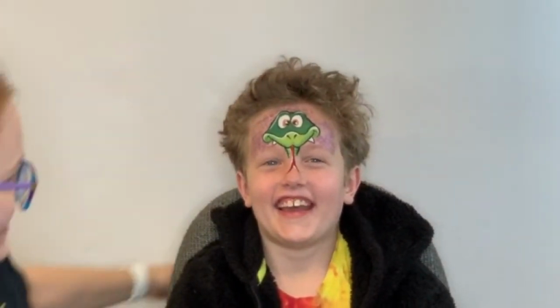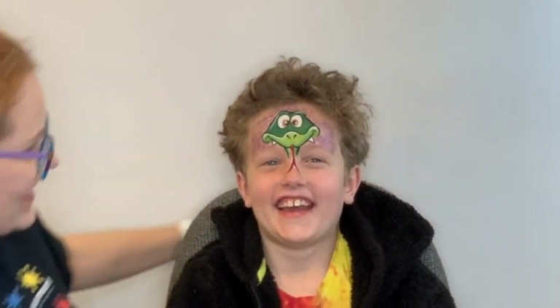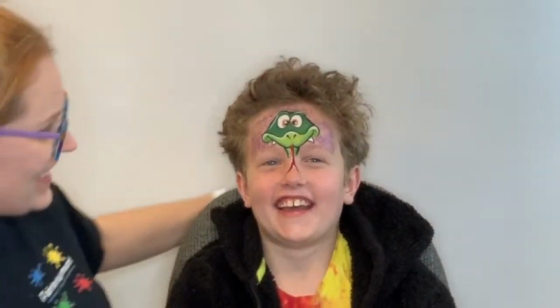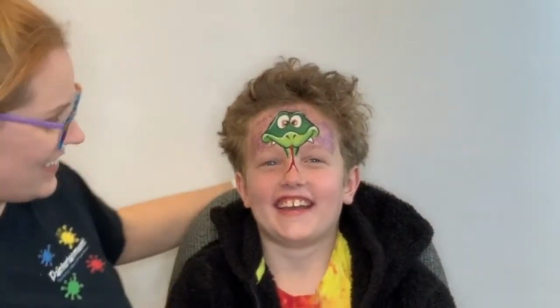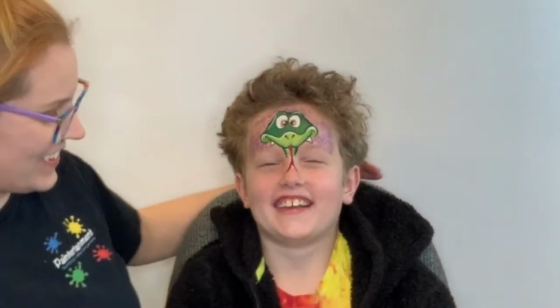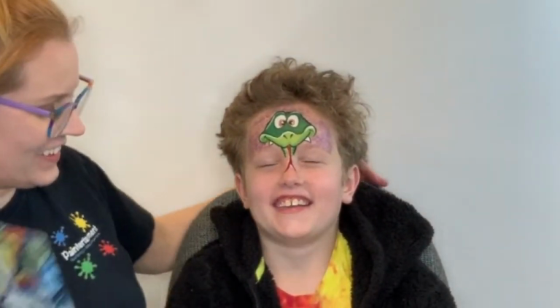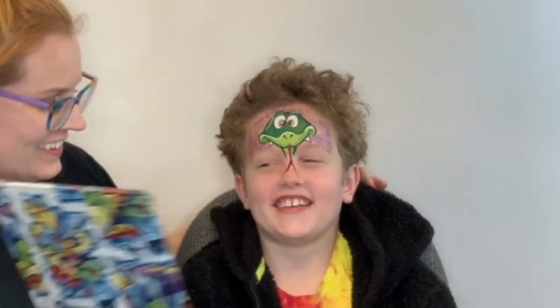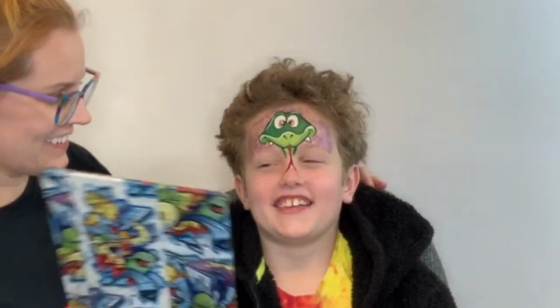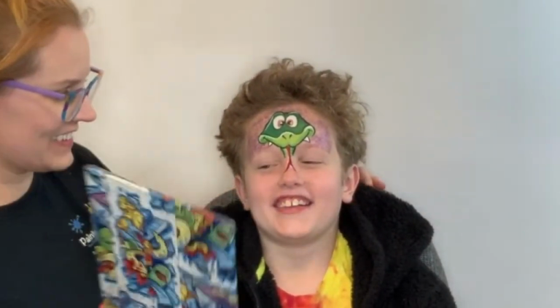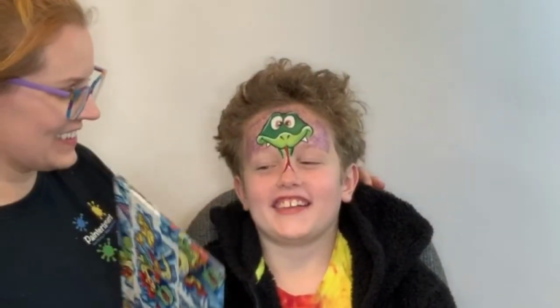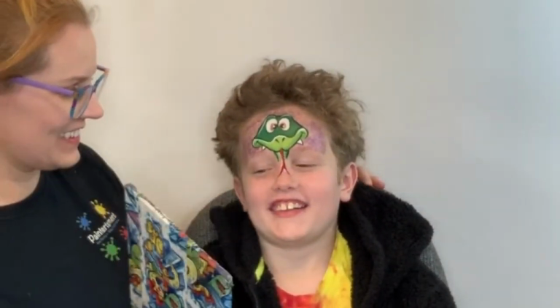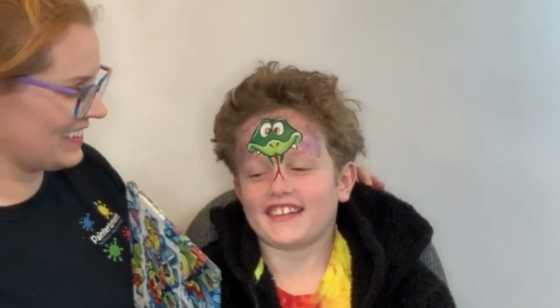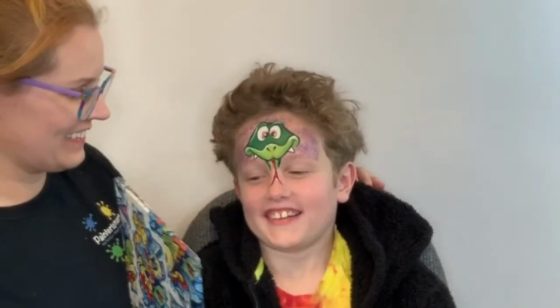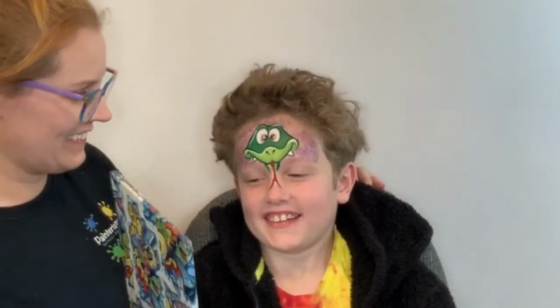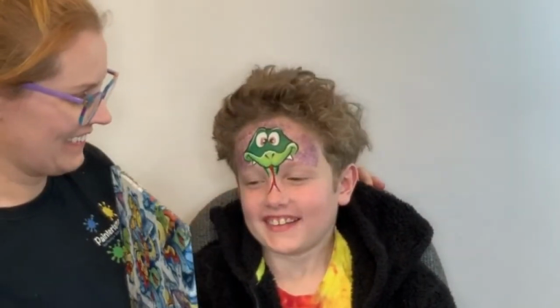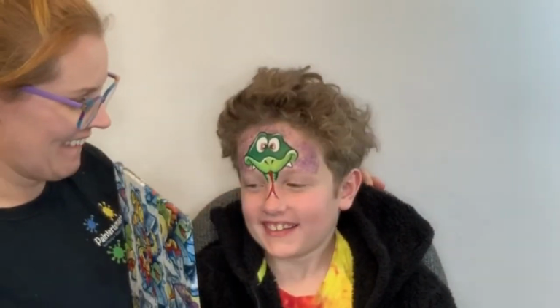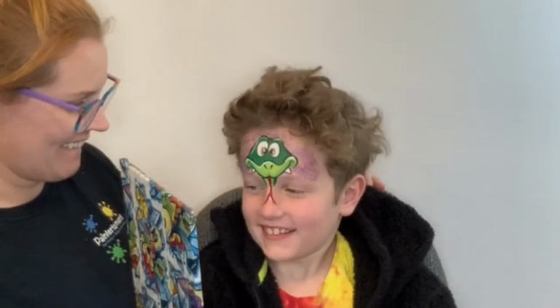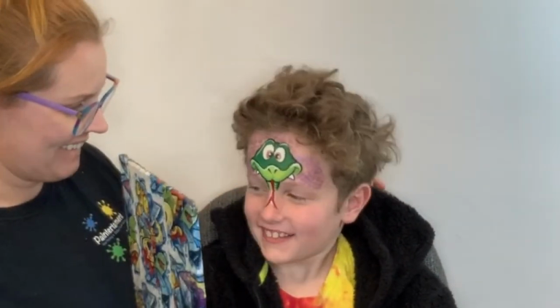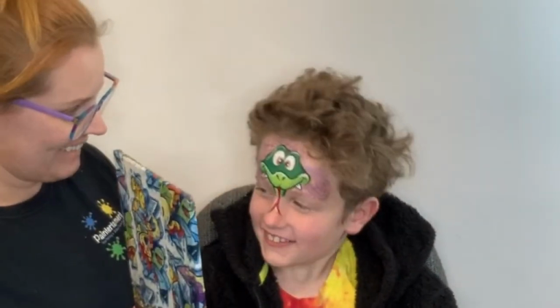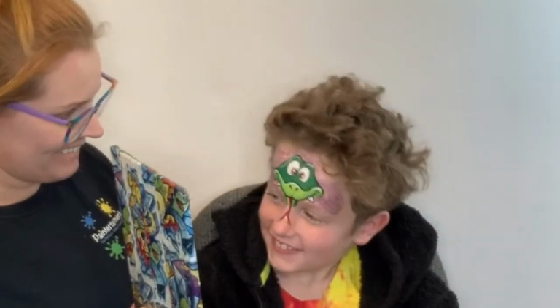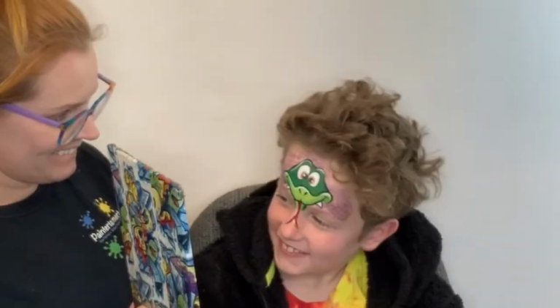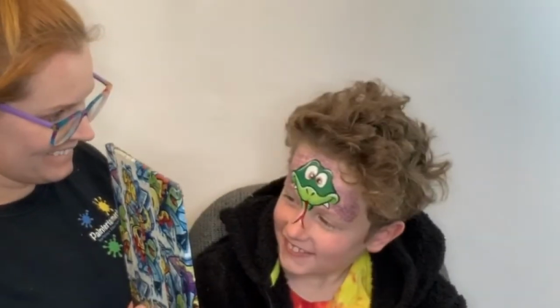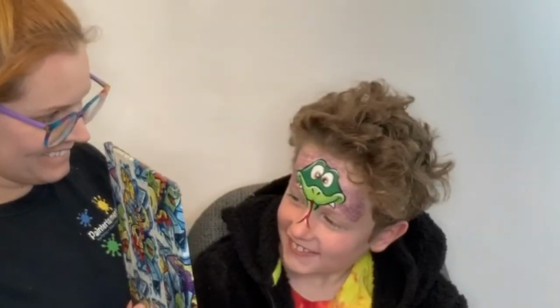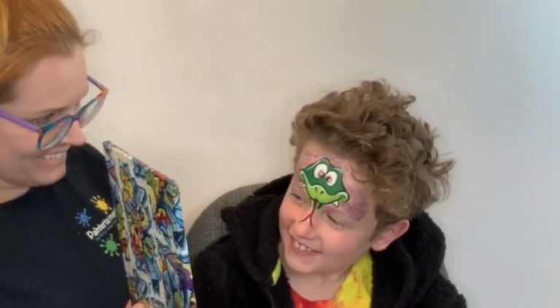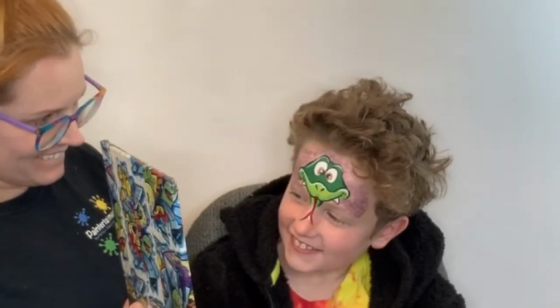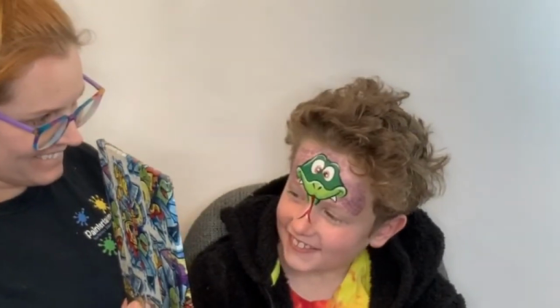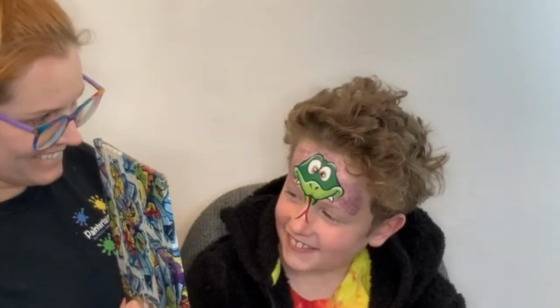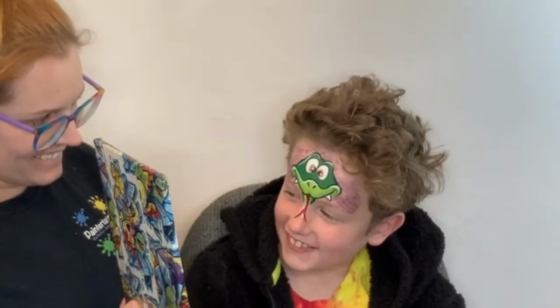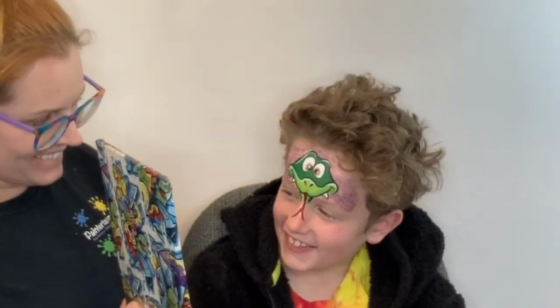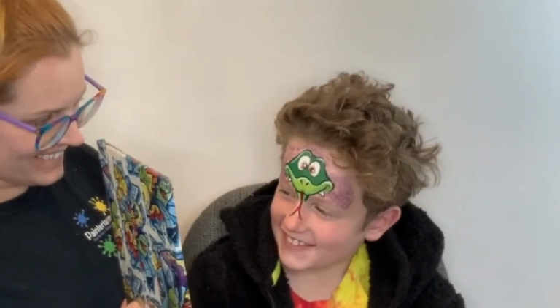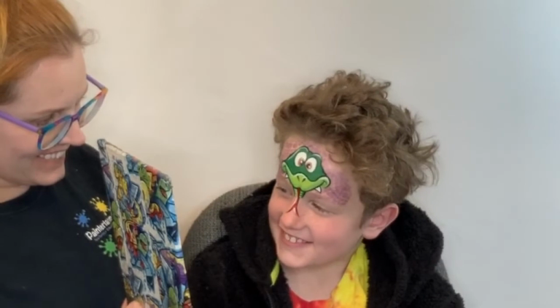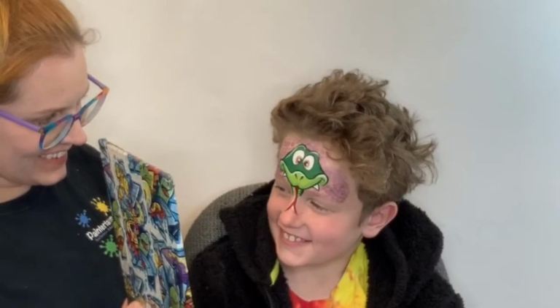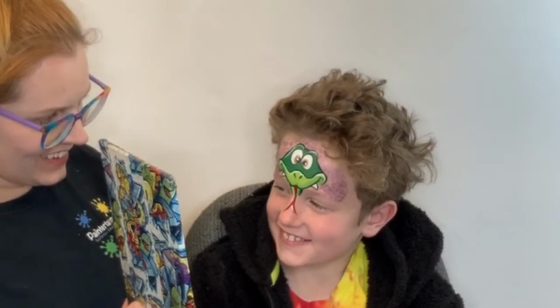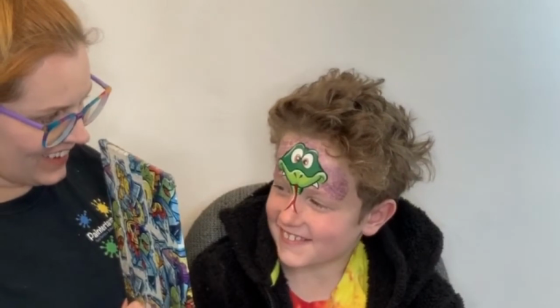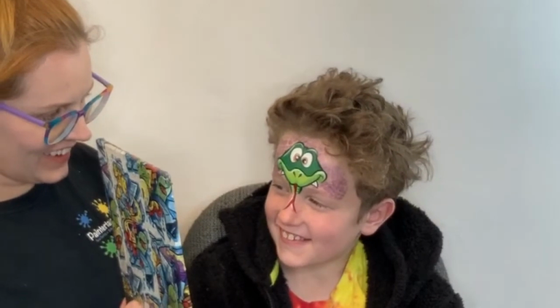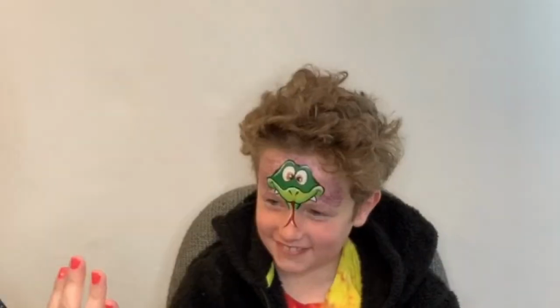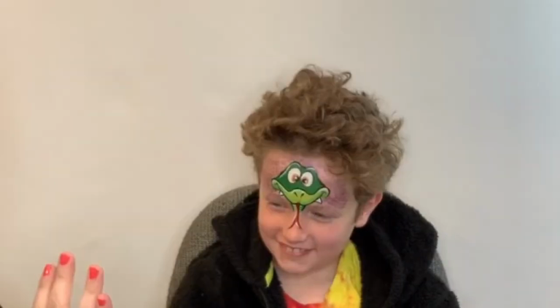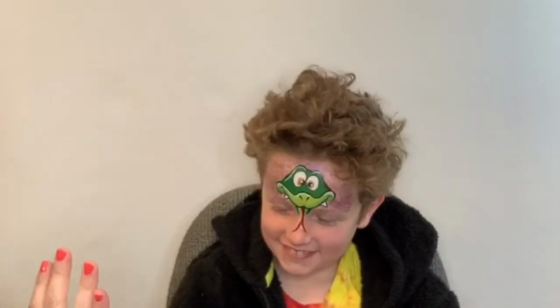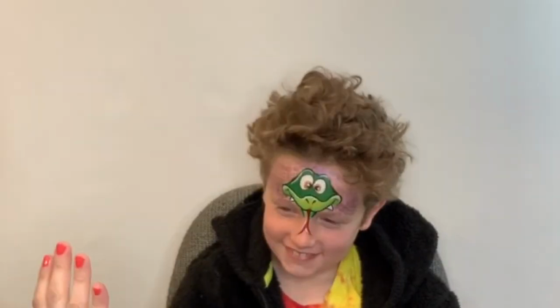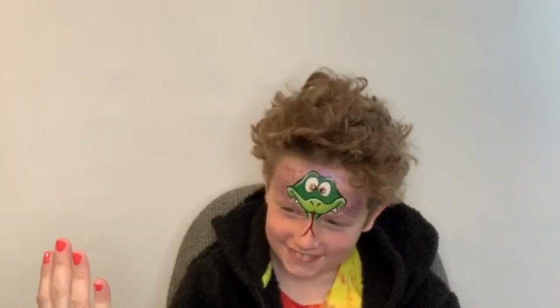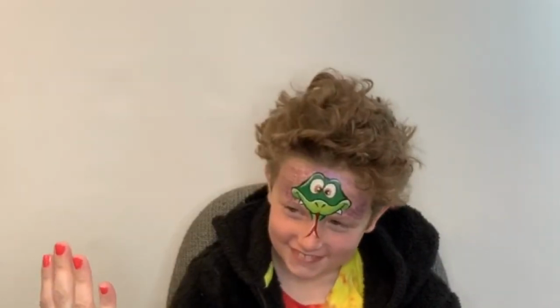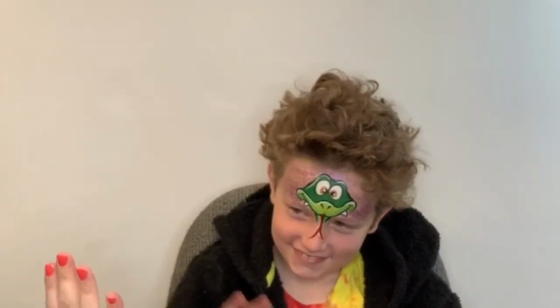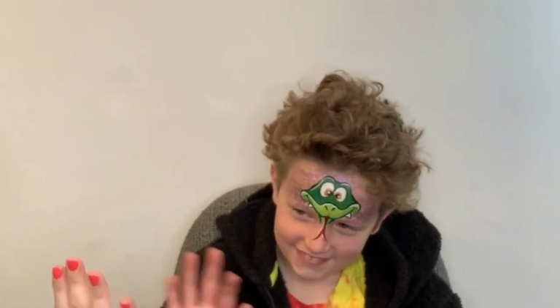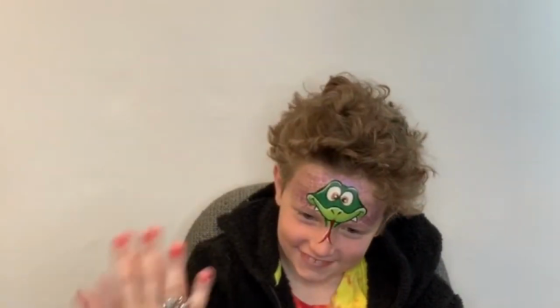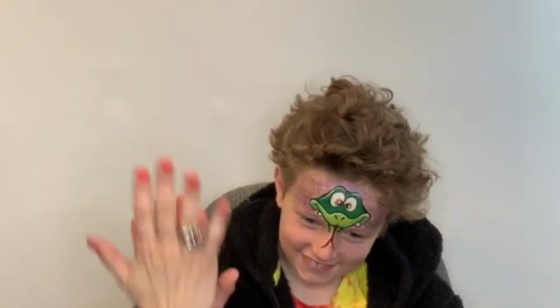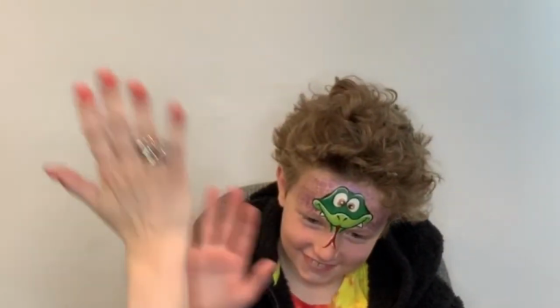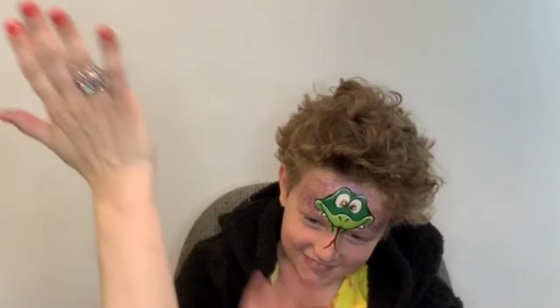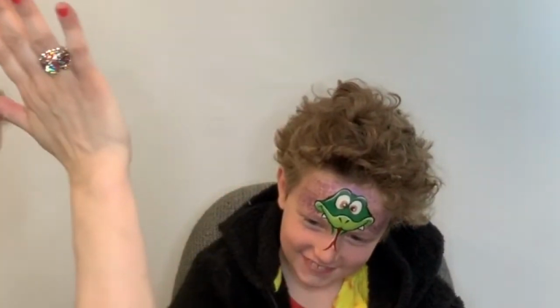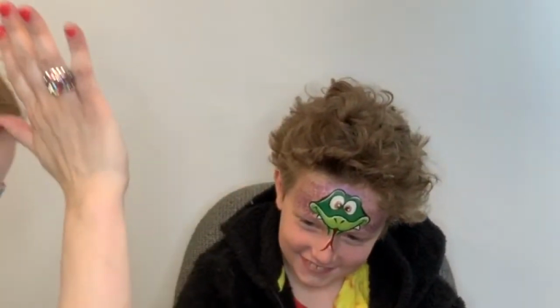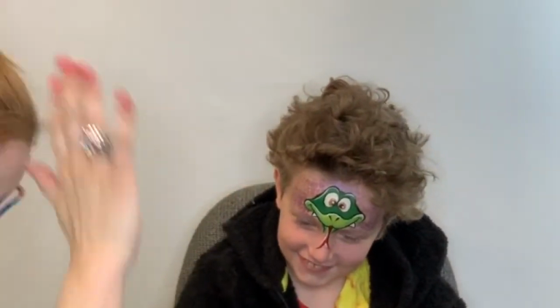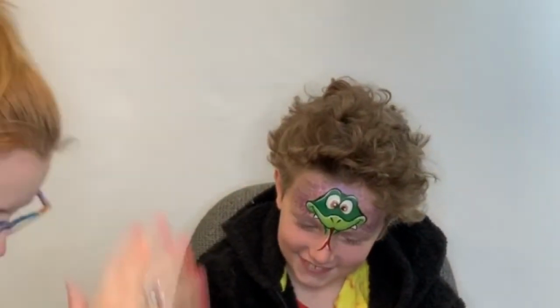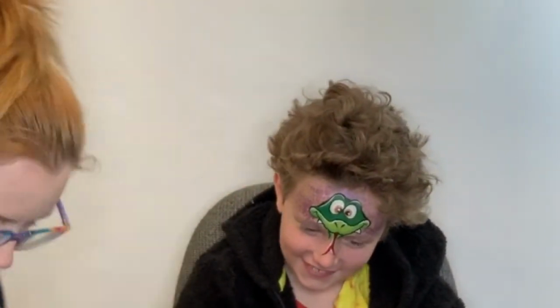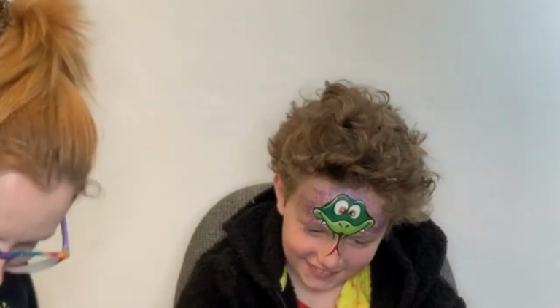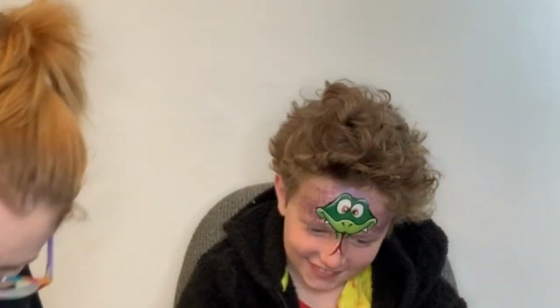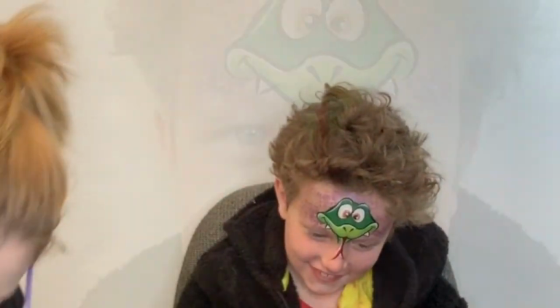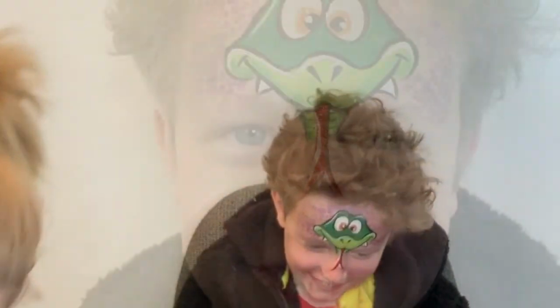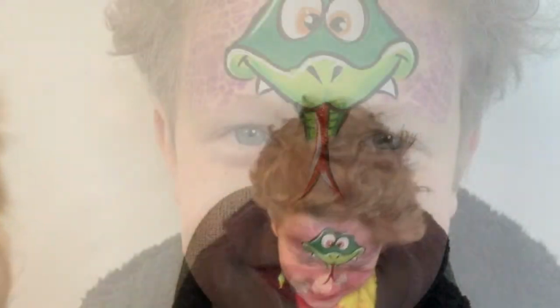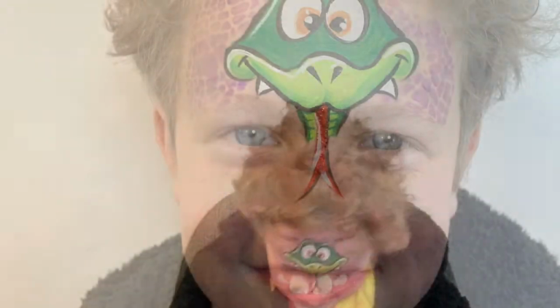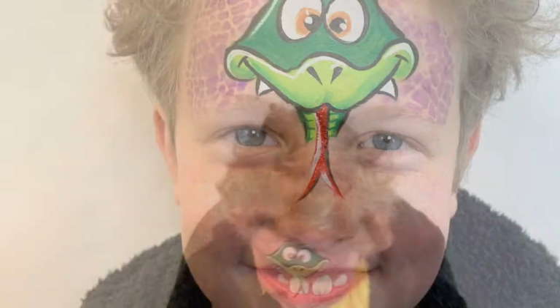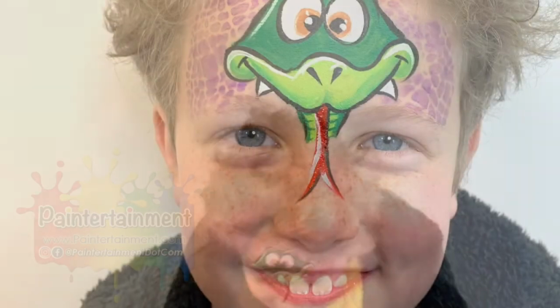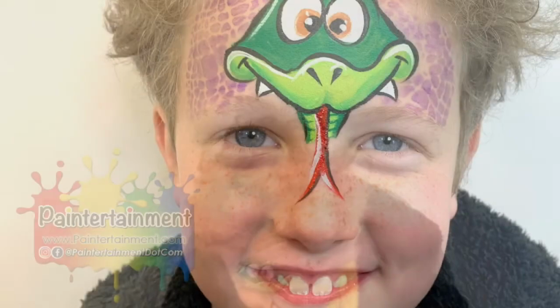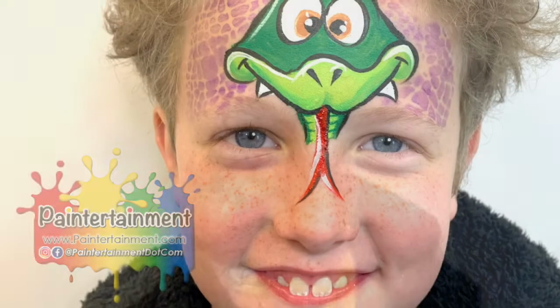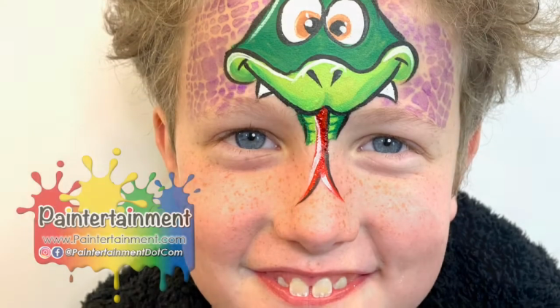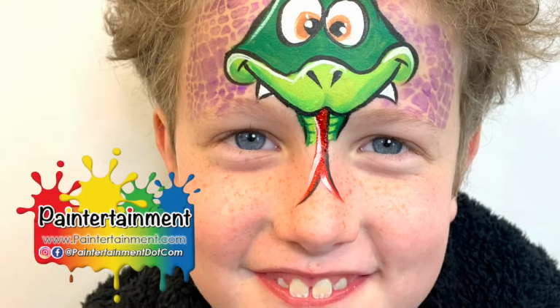Great job, Toby! Thanks for letting me paint you today — high five! Wow!